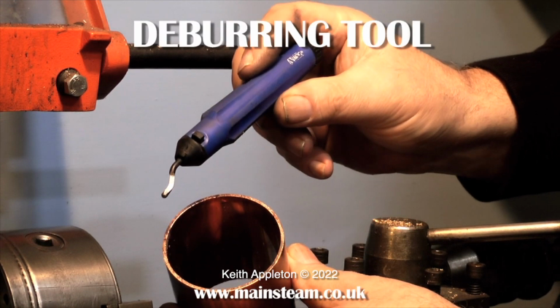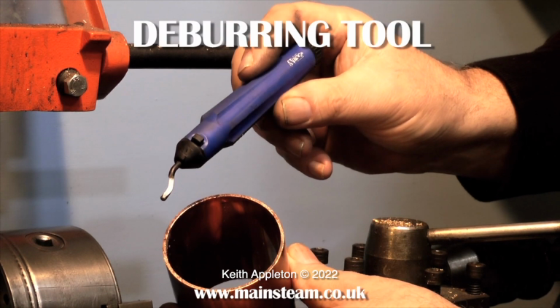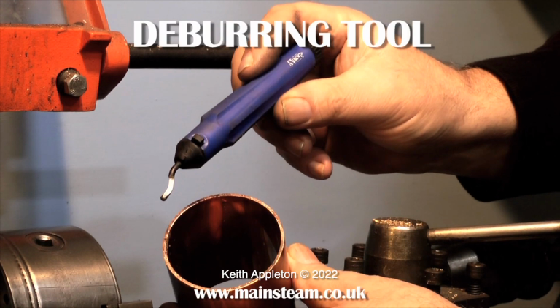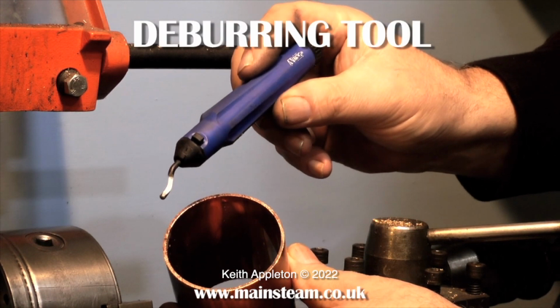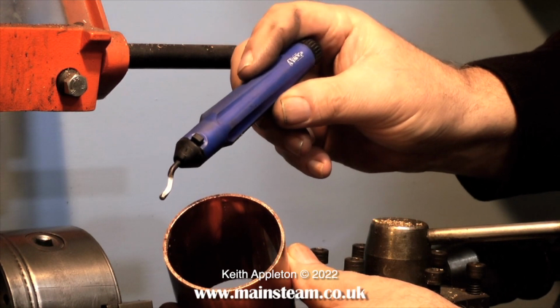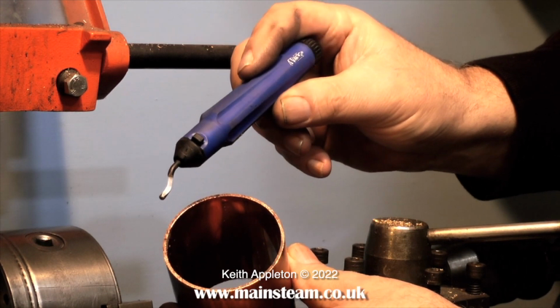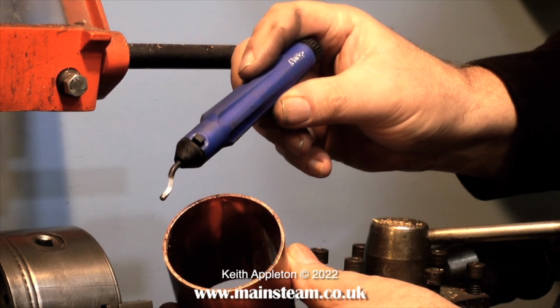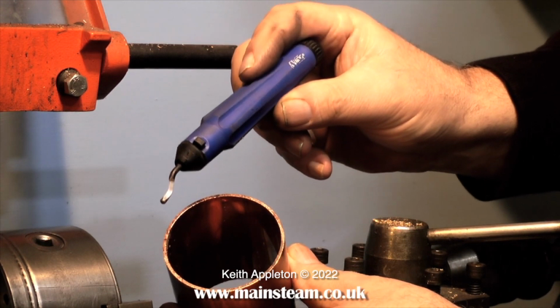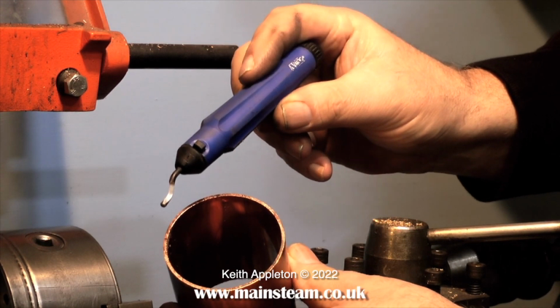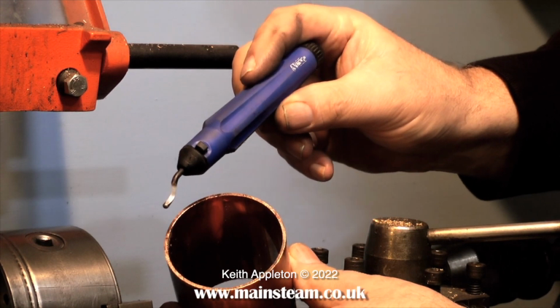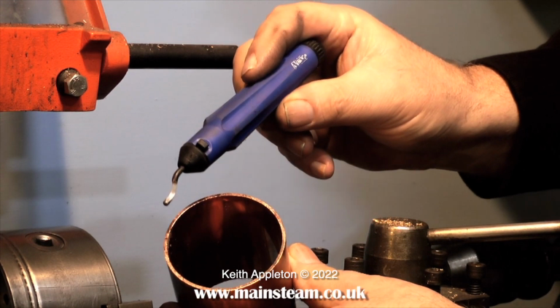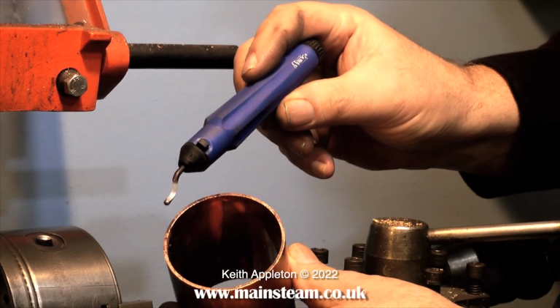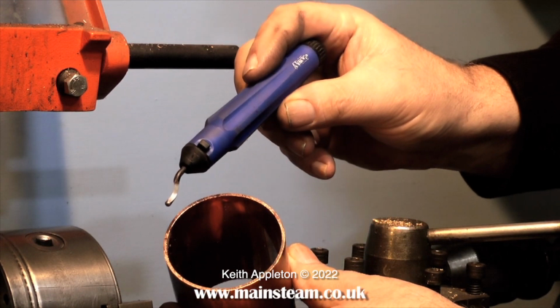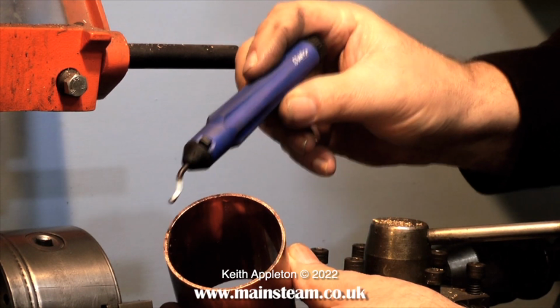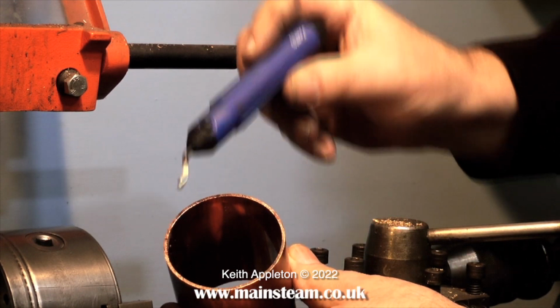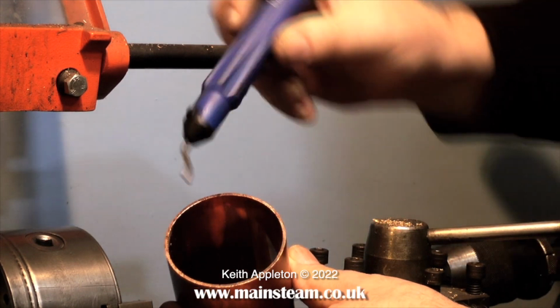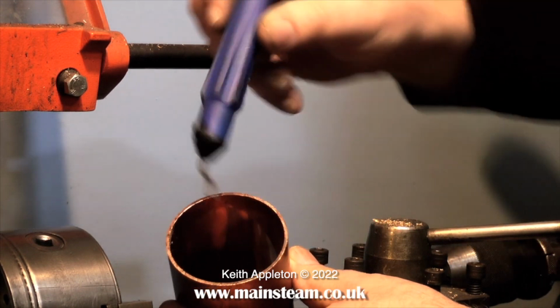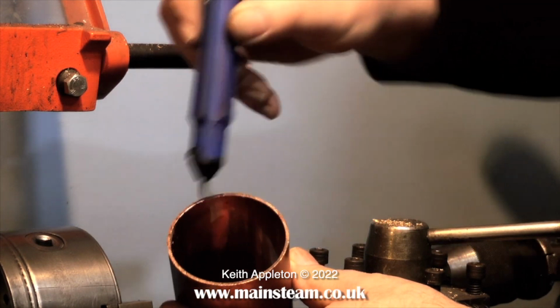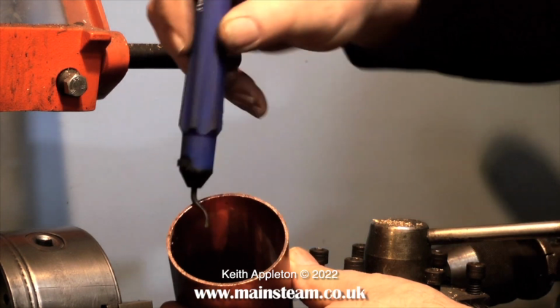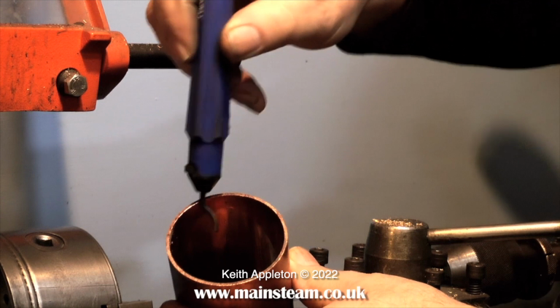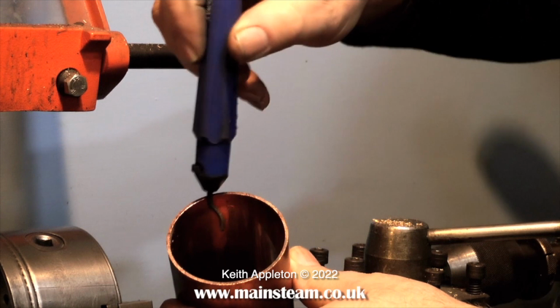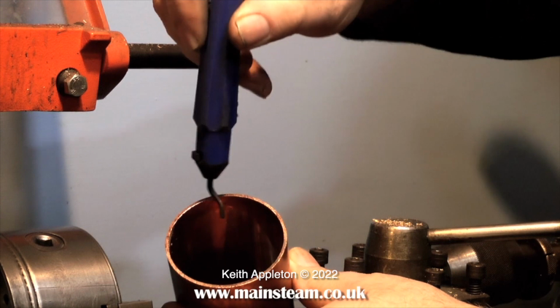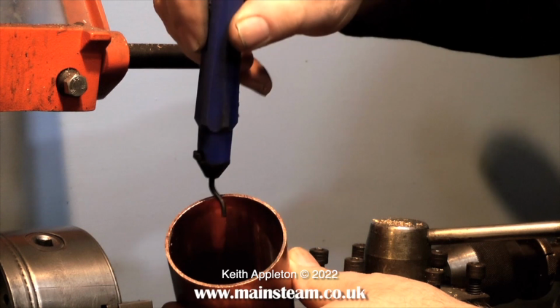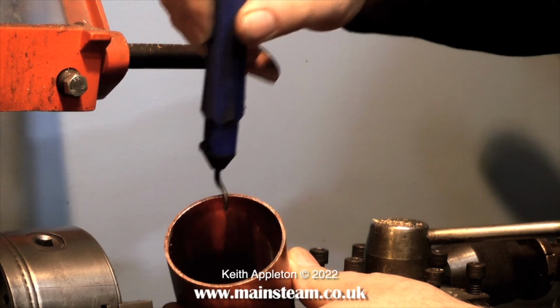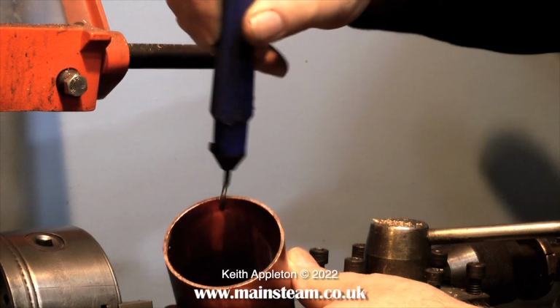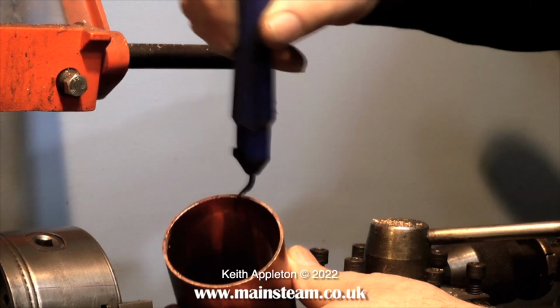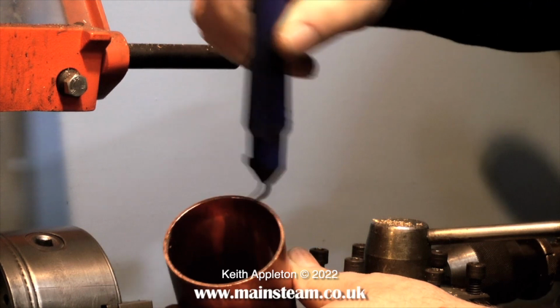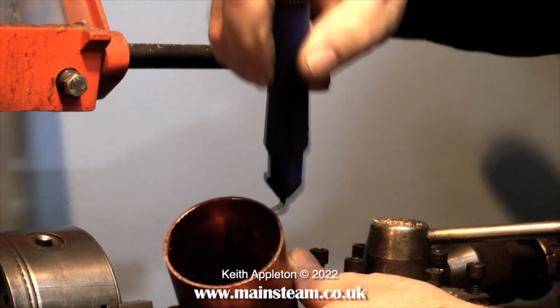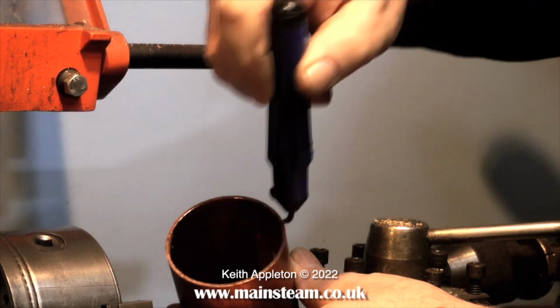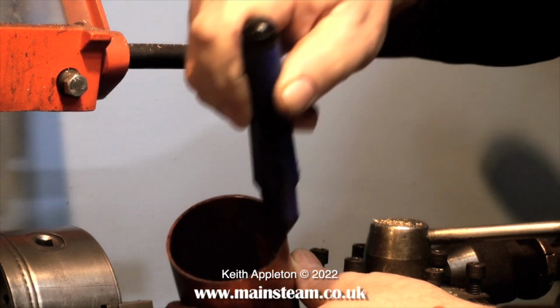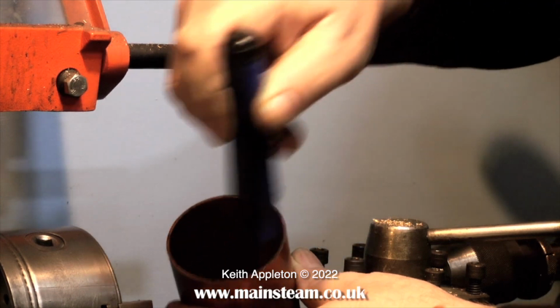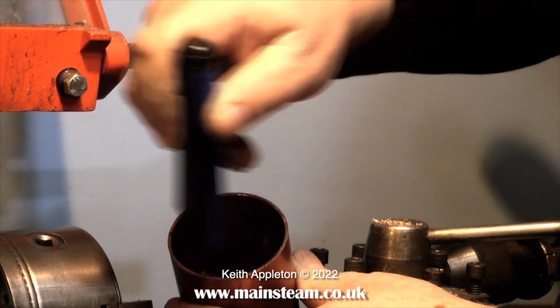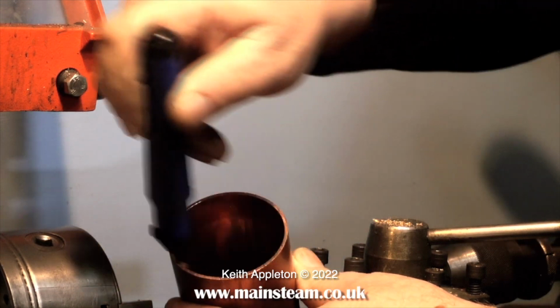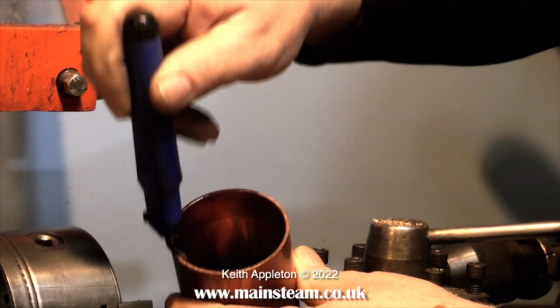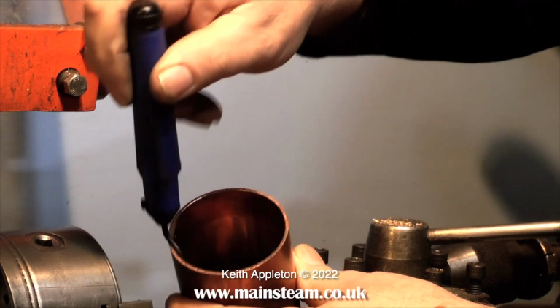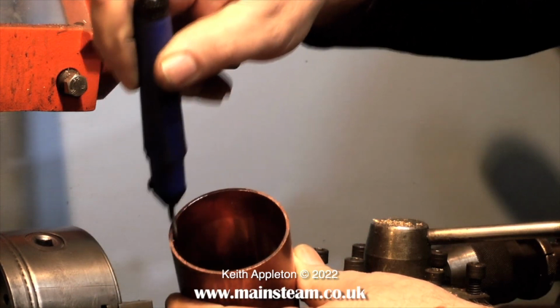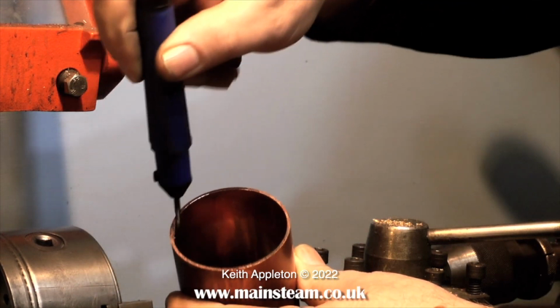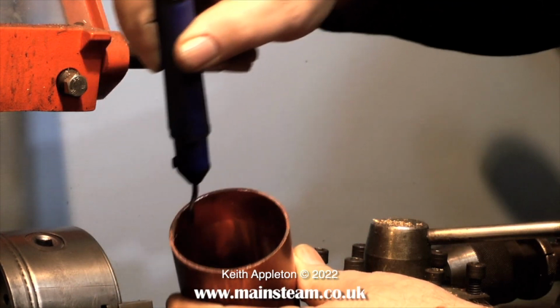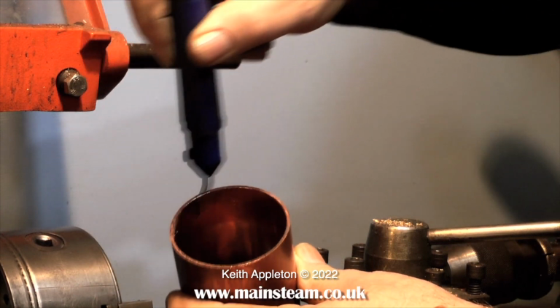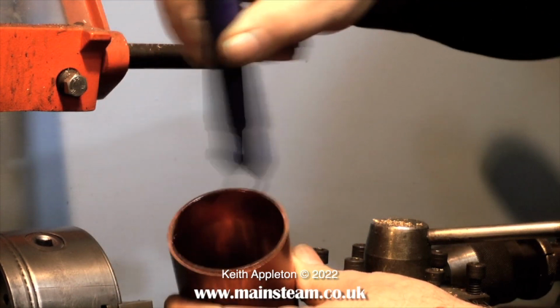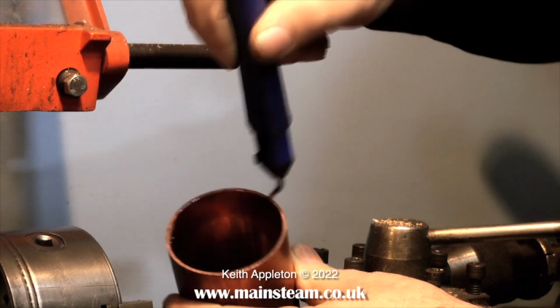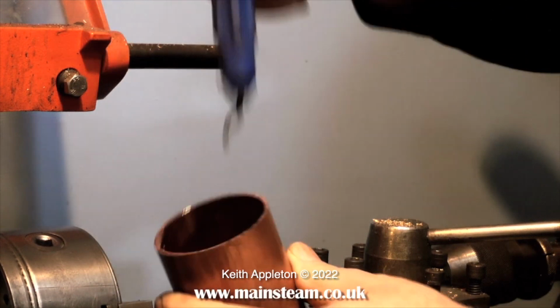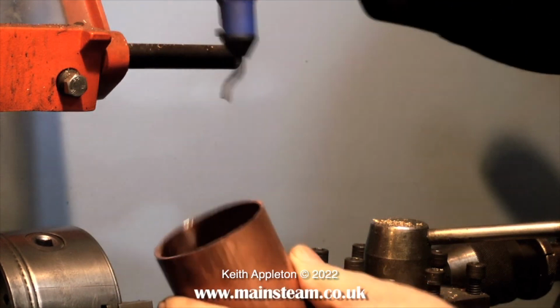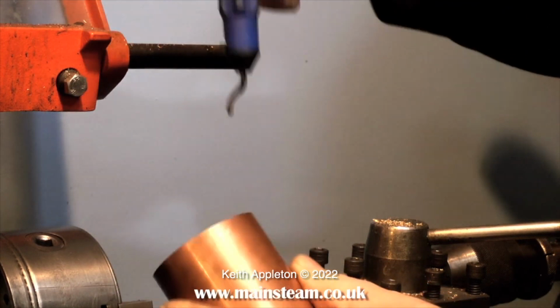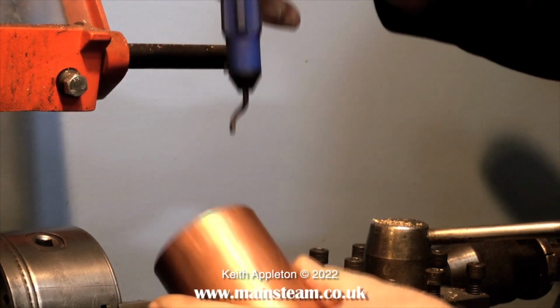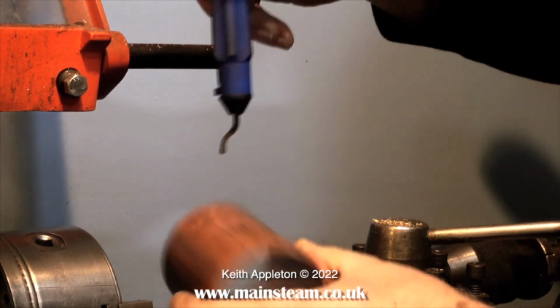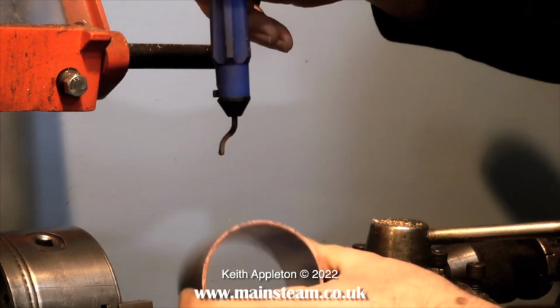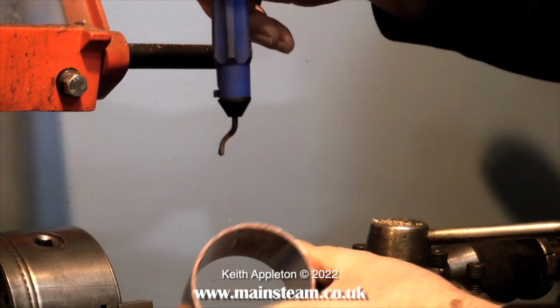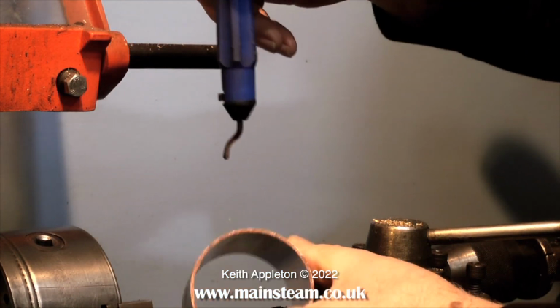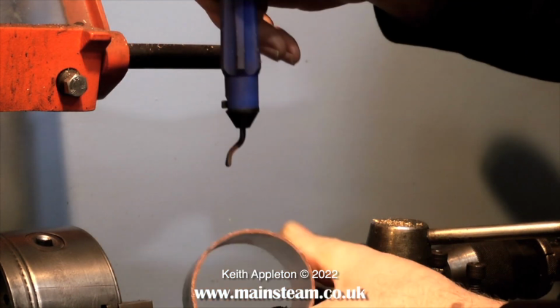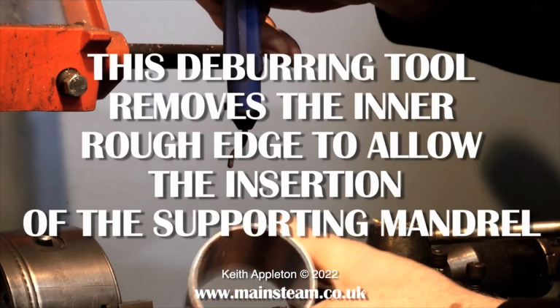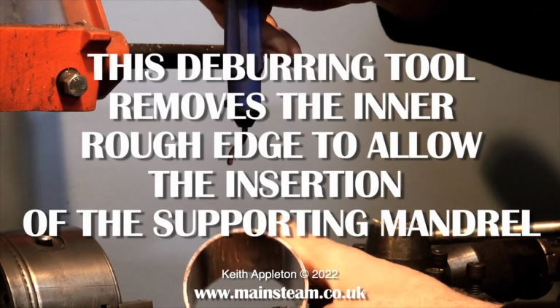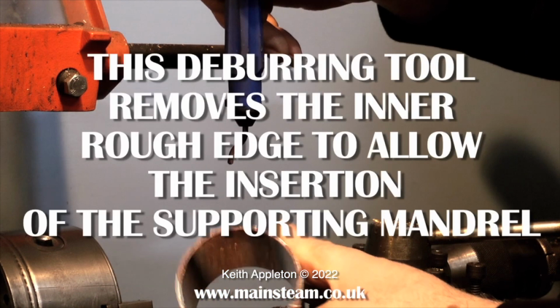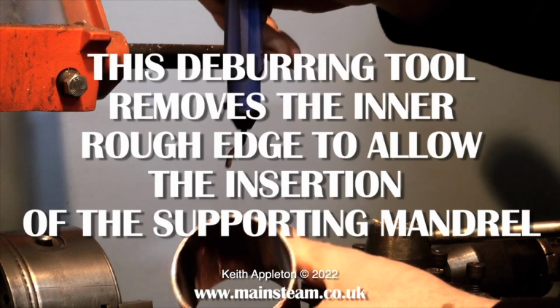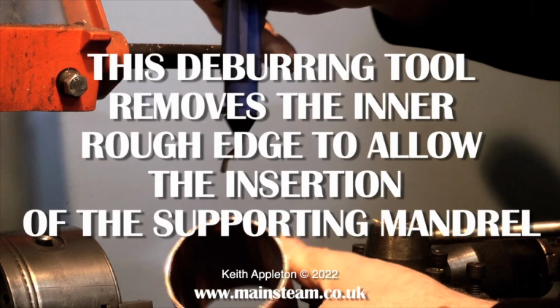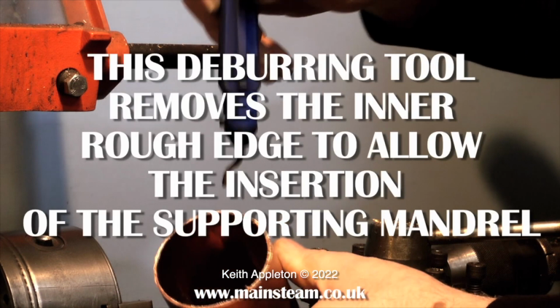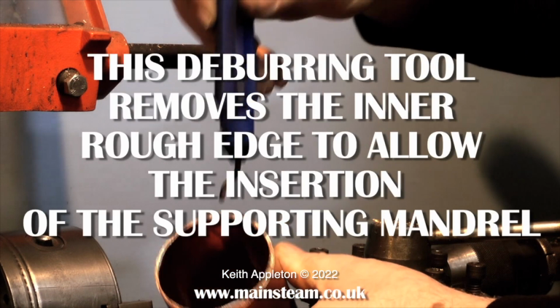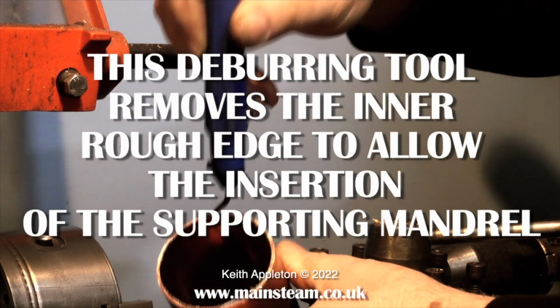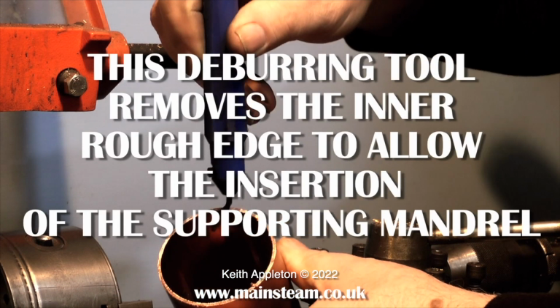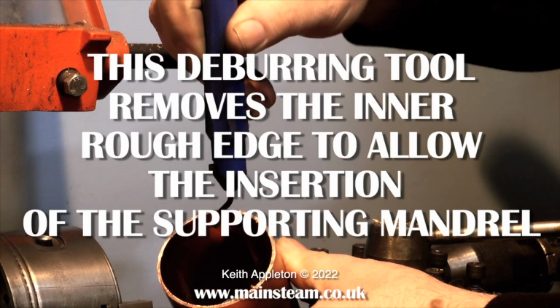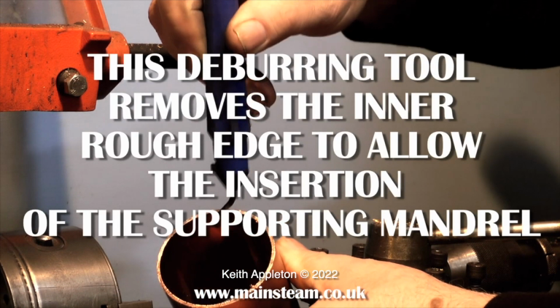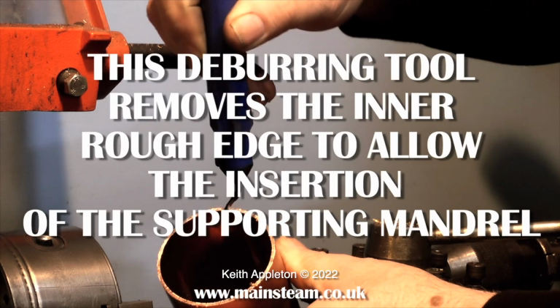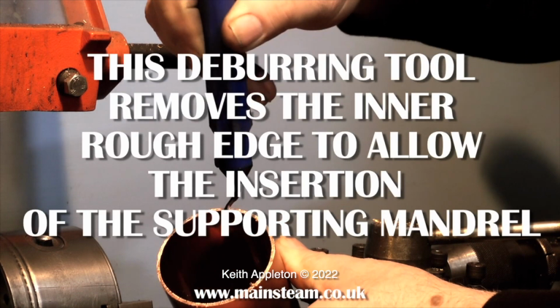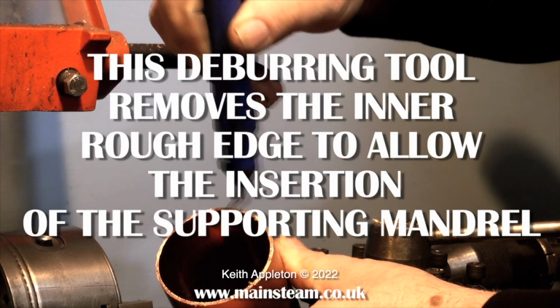At one time I used to make a lot of these and sell them commercially, but it never was much of a profit-making exercise so I stopped. The first part of the job needs a deburring tool.